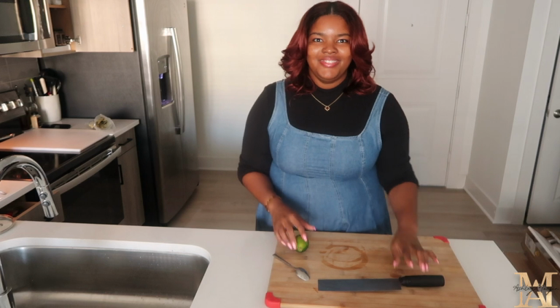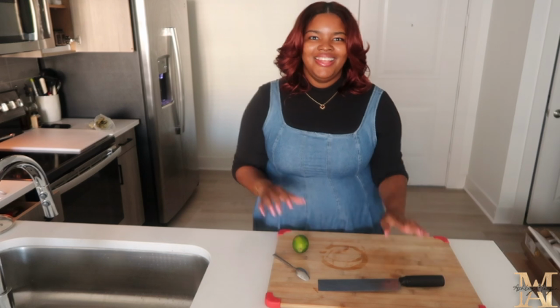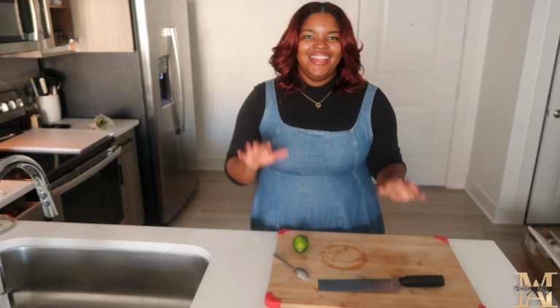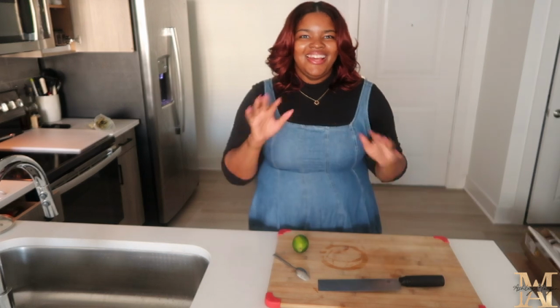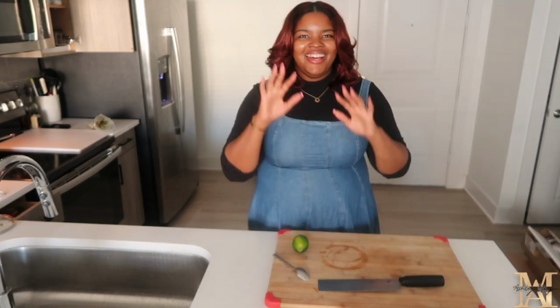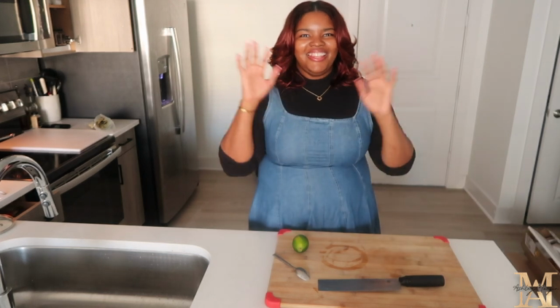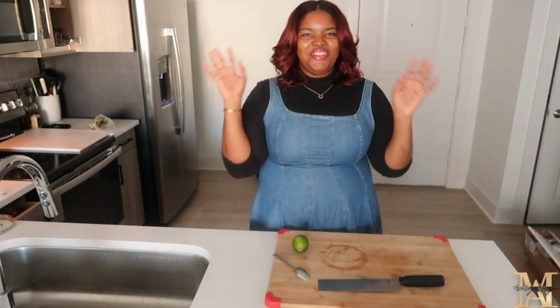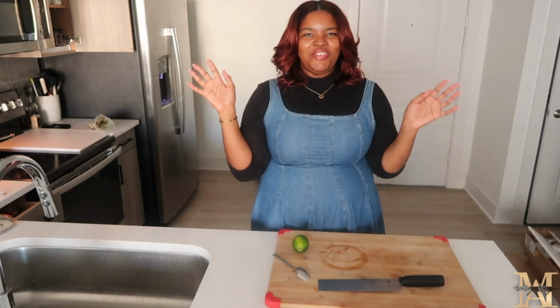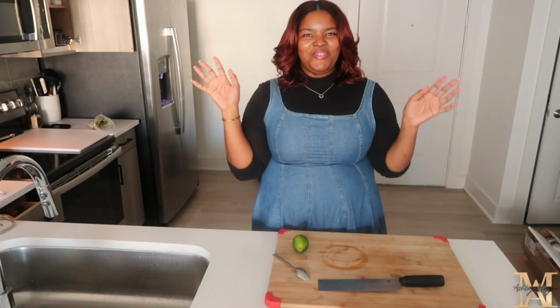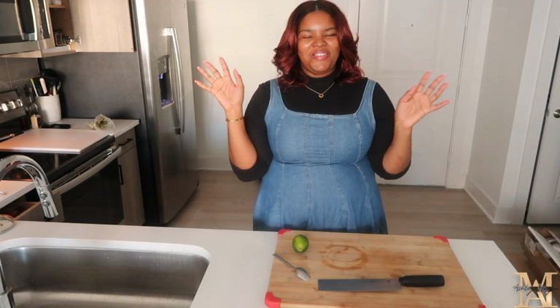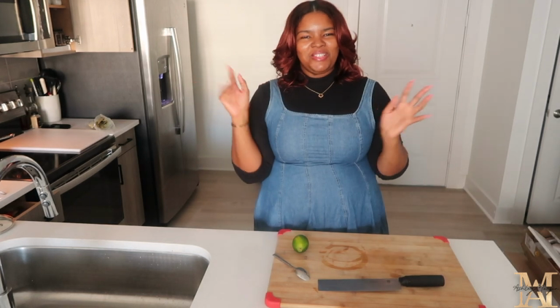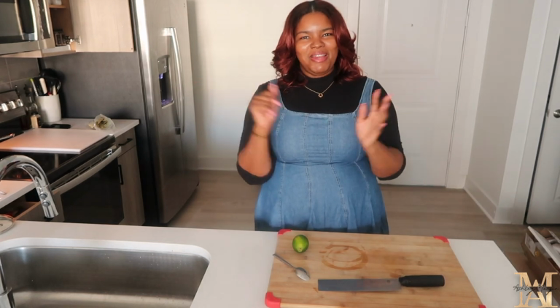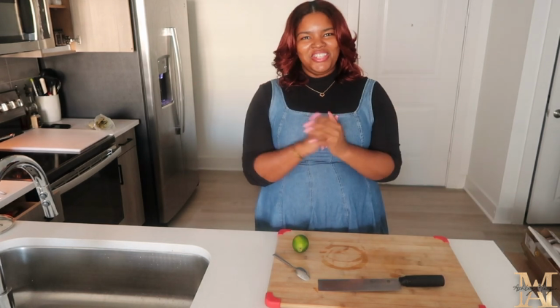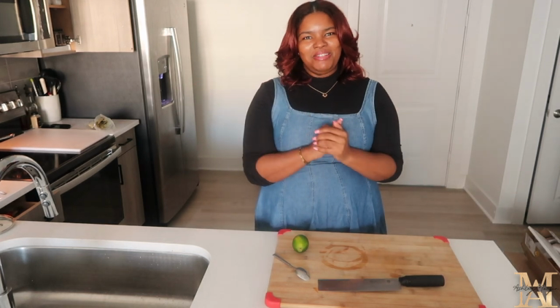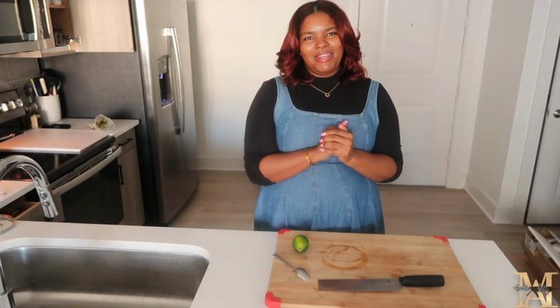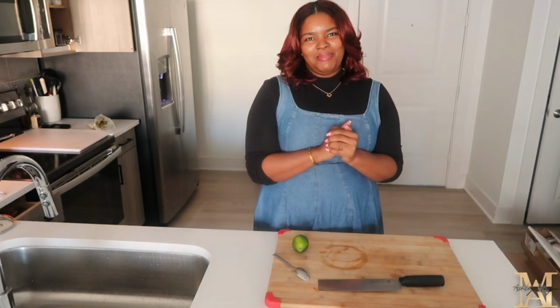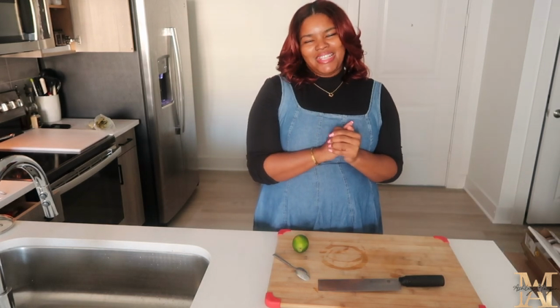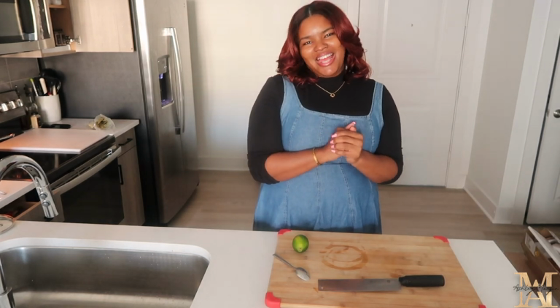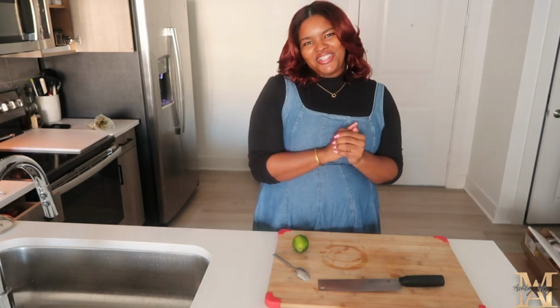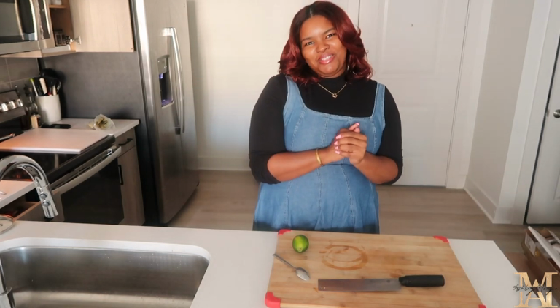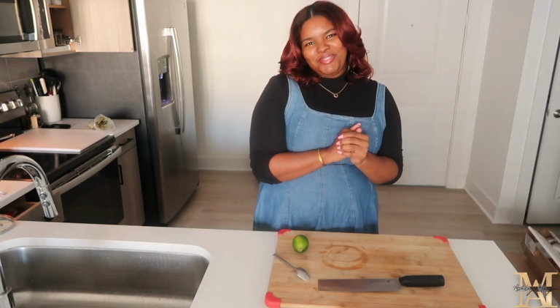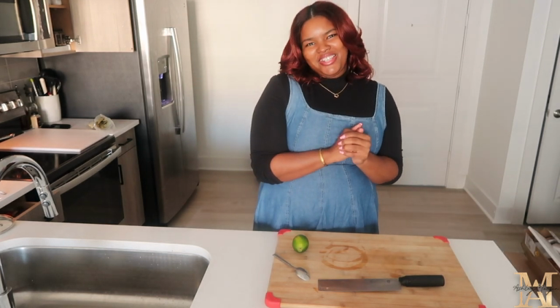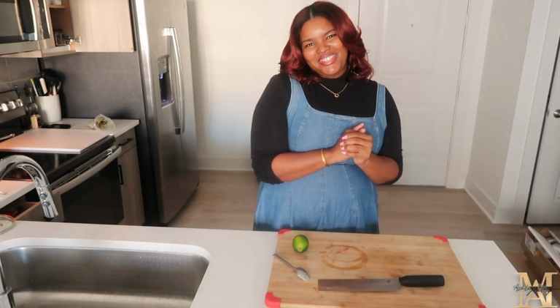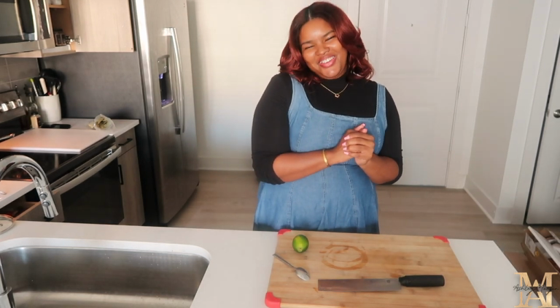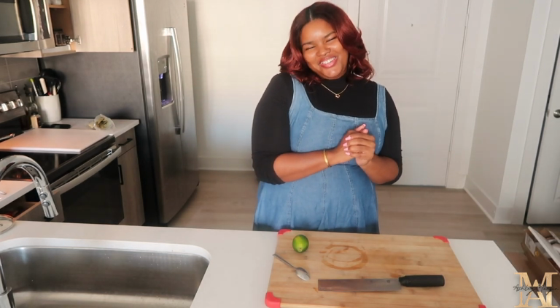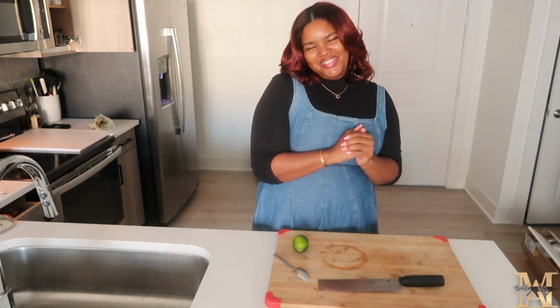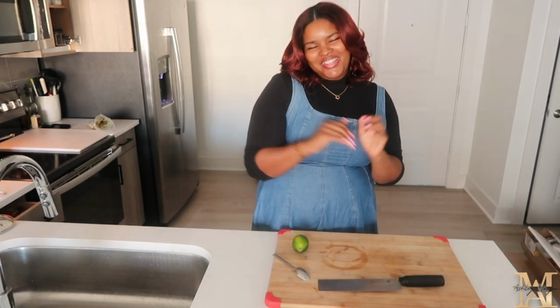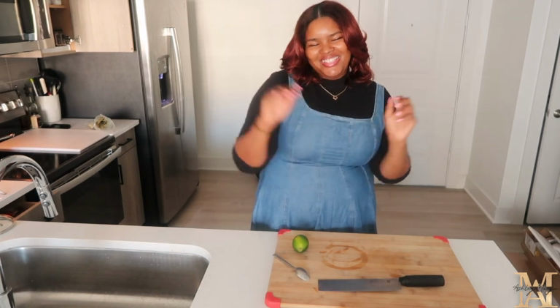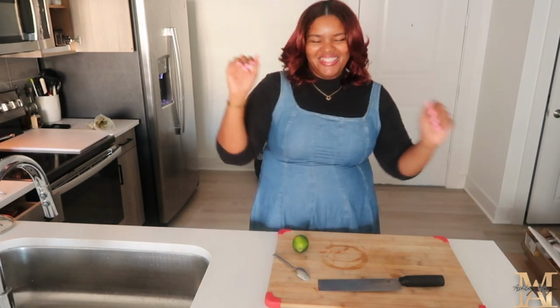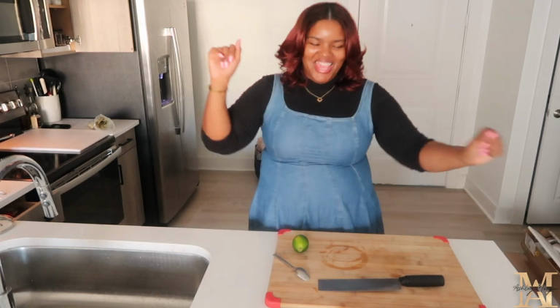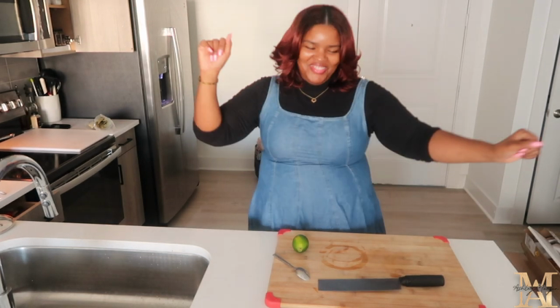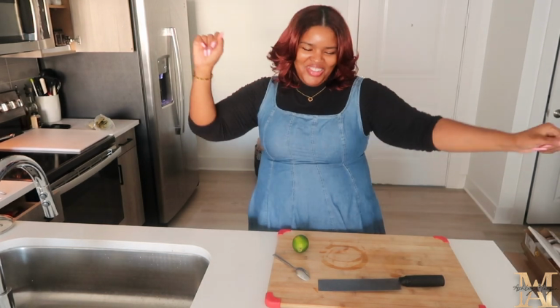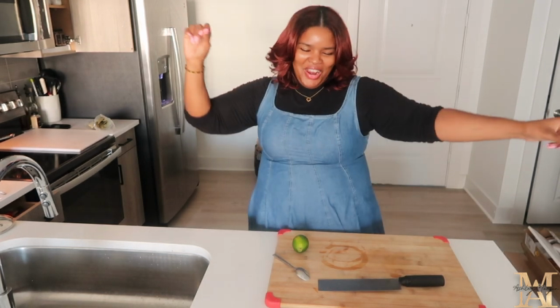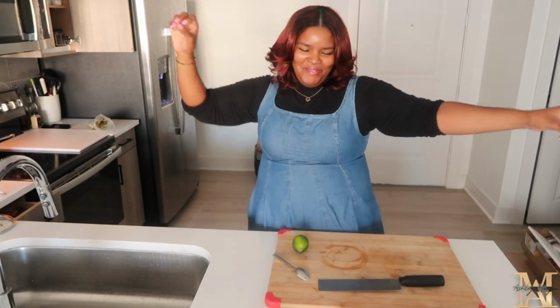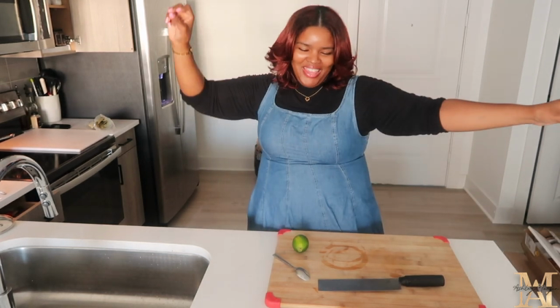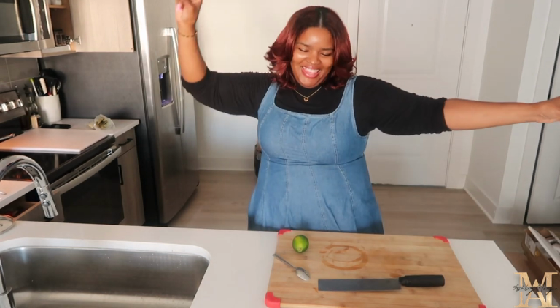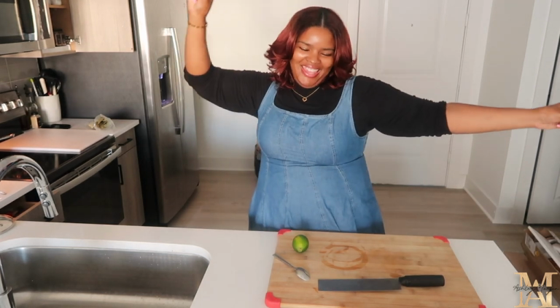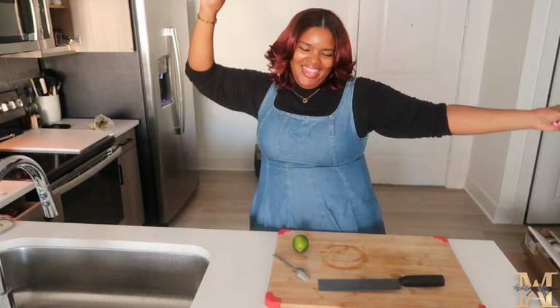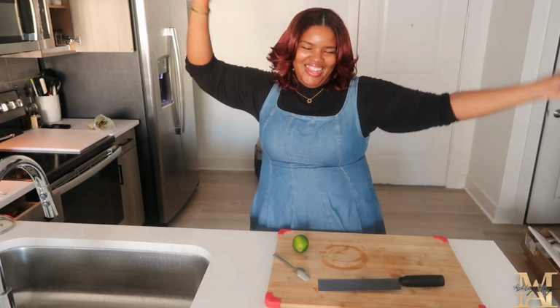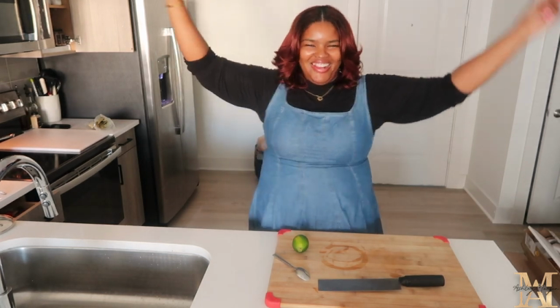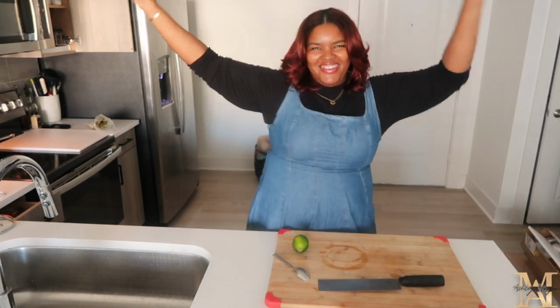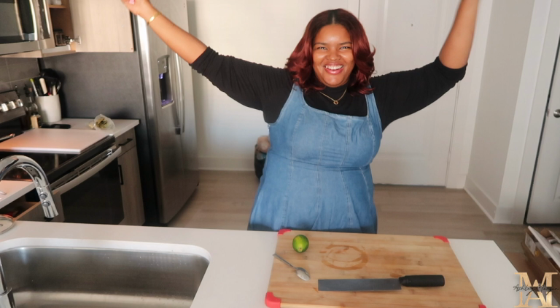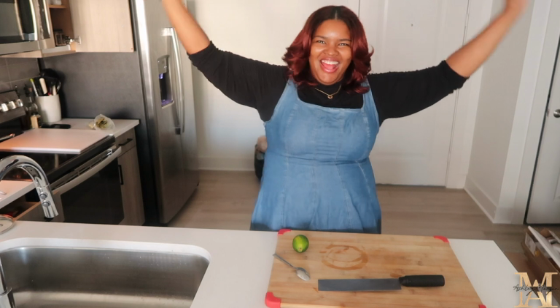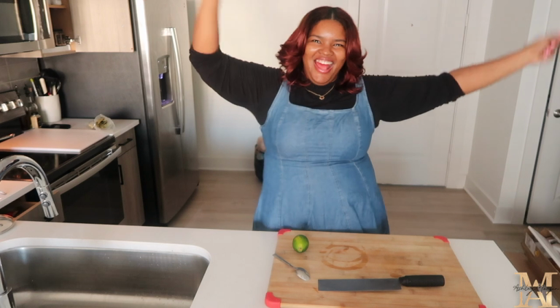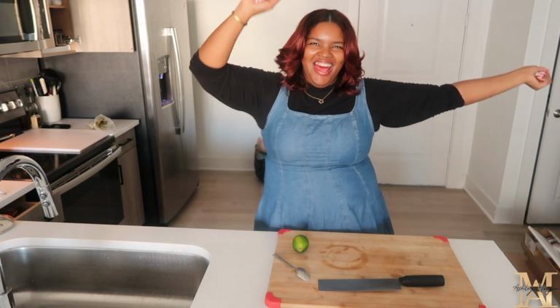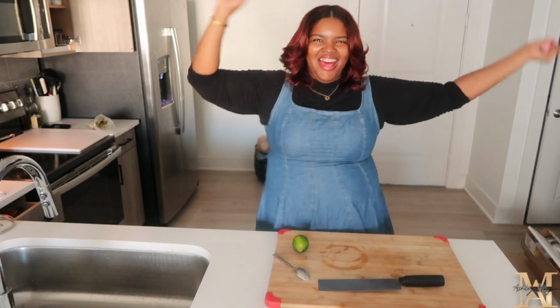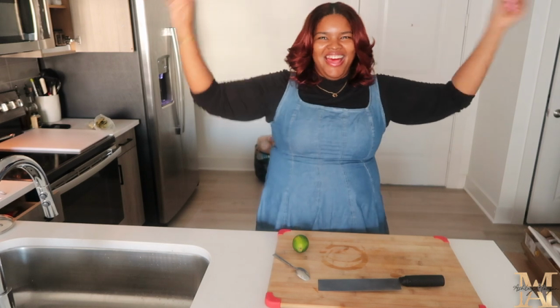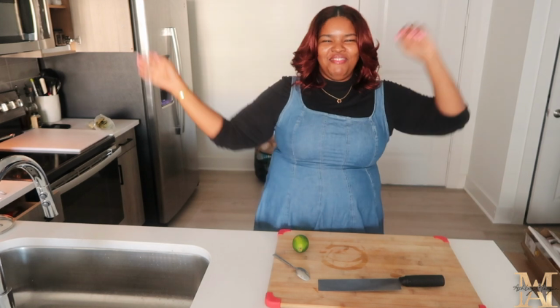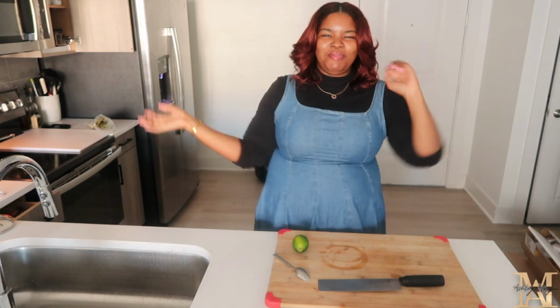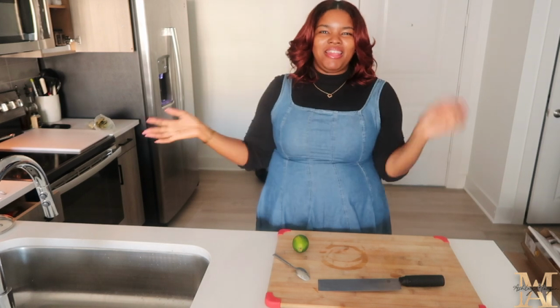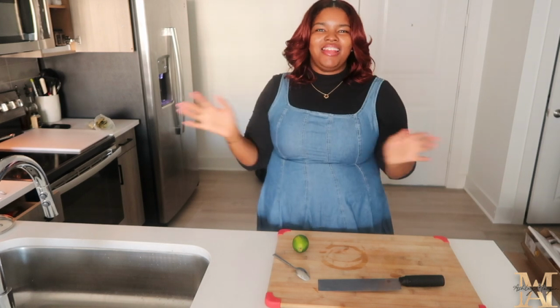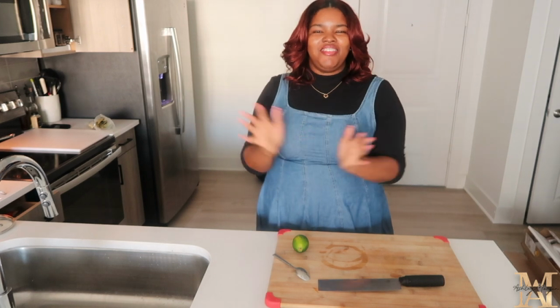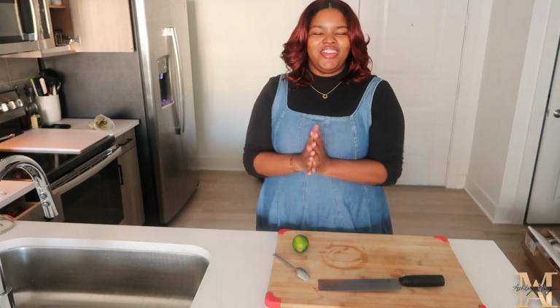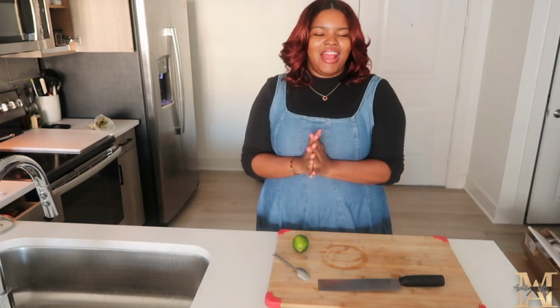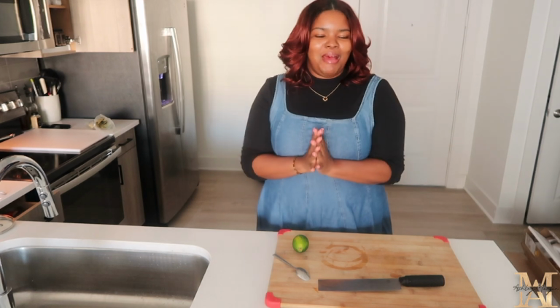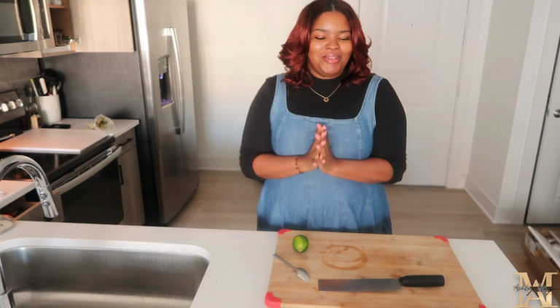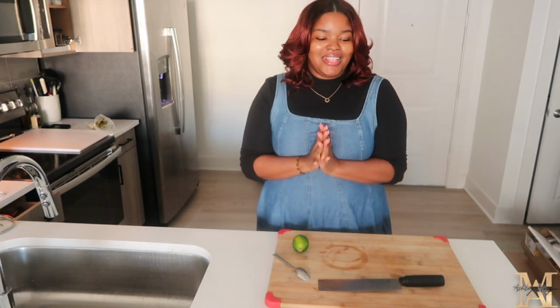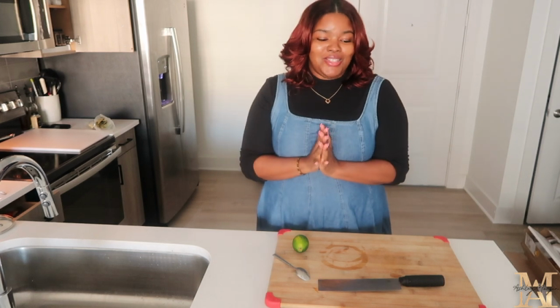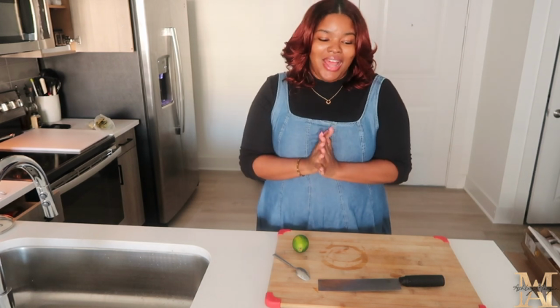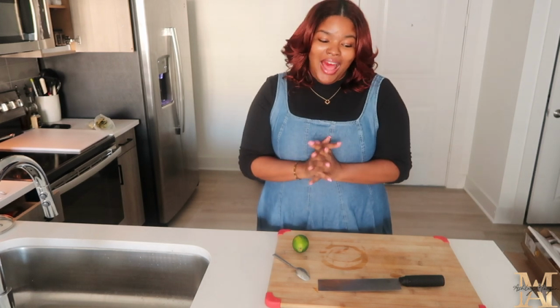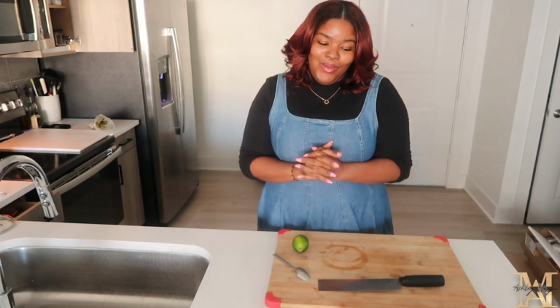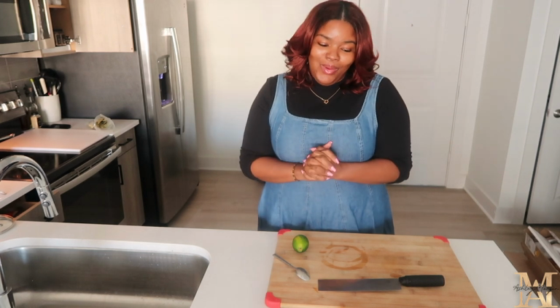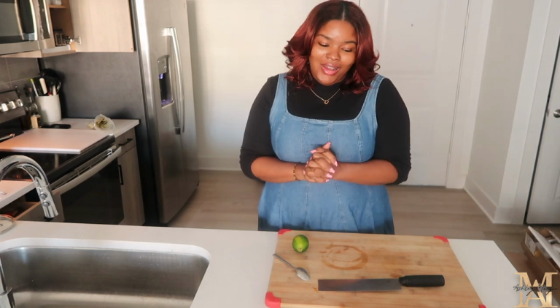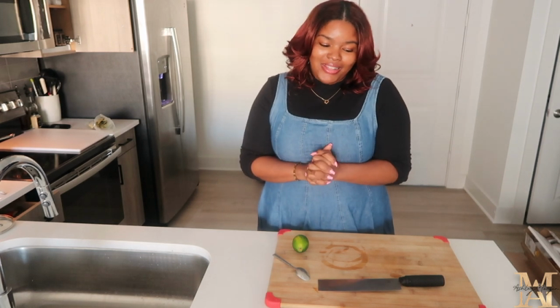Hello everyone and welcome to my channel. My name is Ashley Morgan. Welcome, and today we are making crab — we're making curry crab because that's what I want.